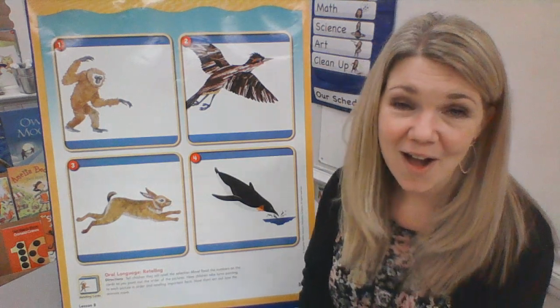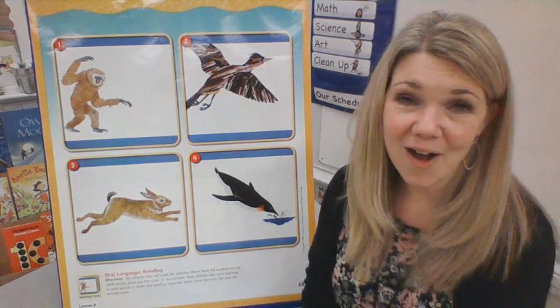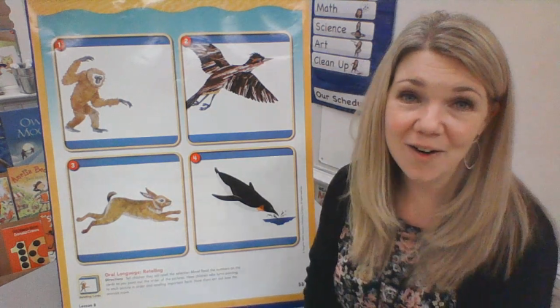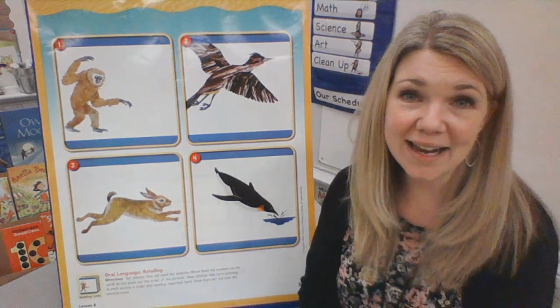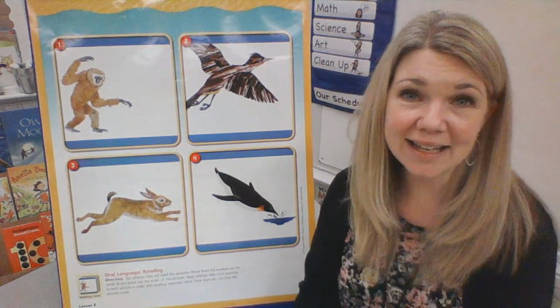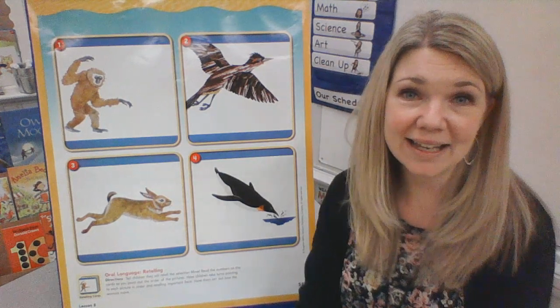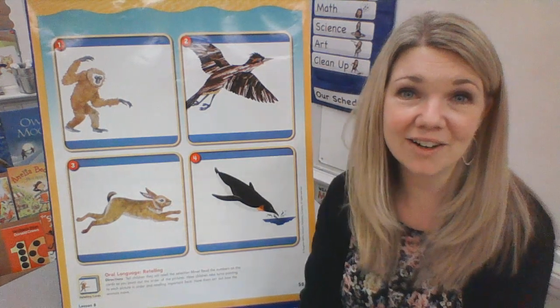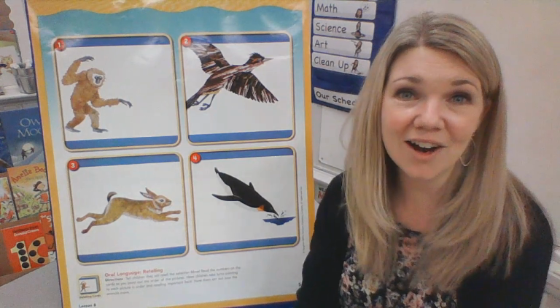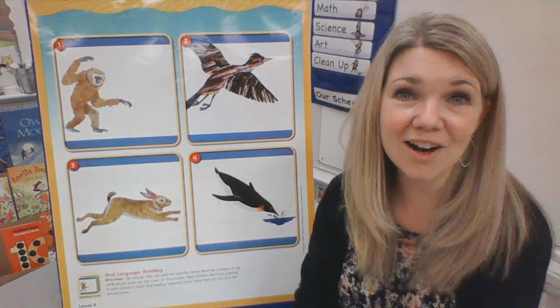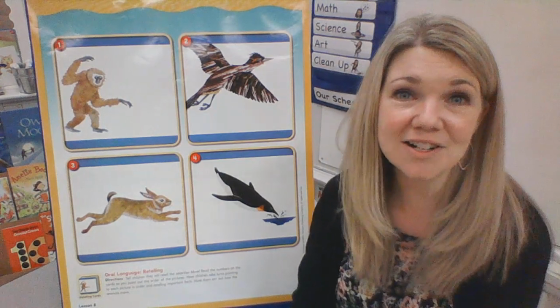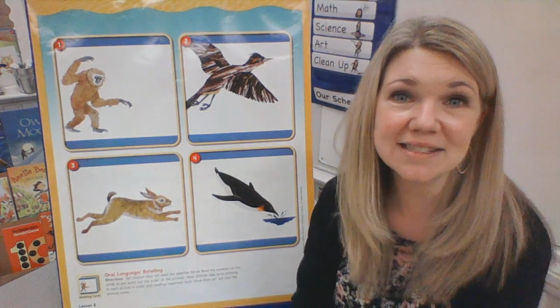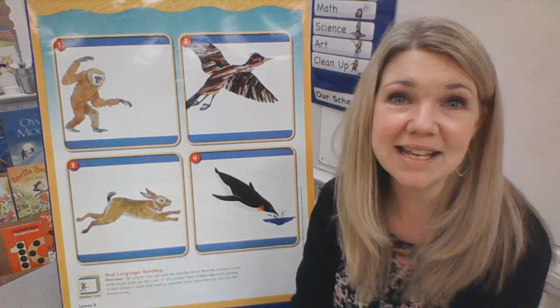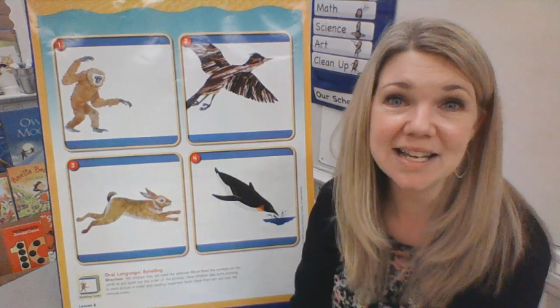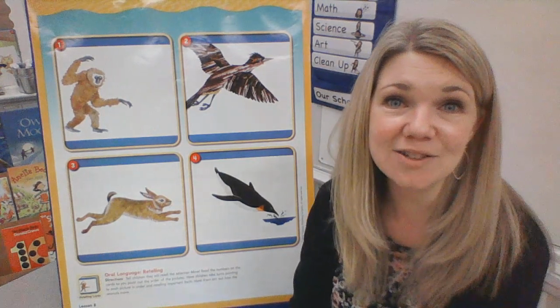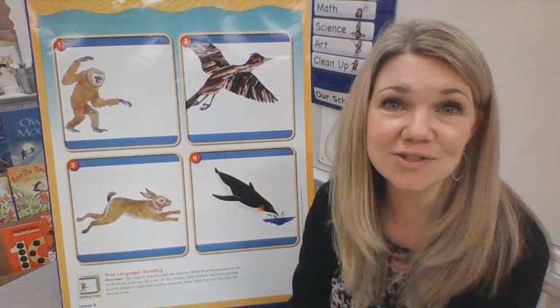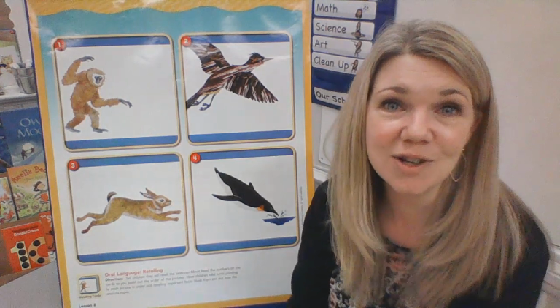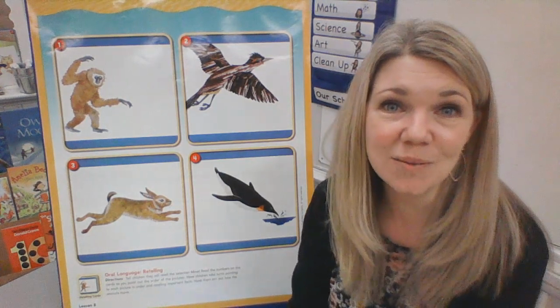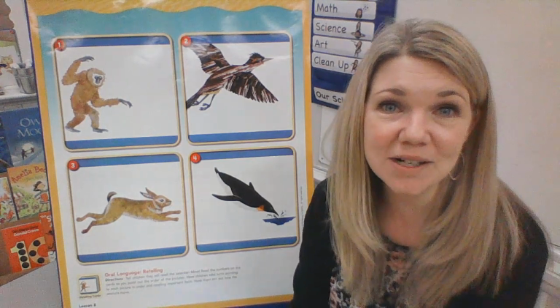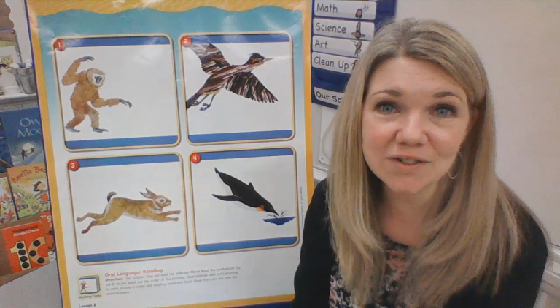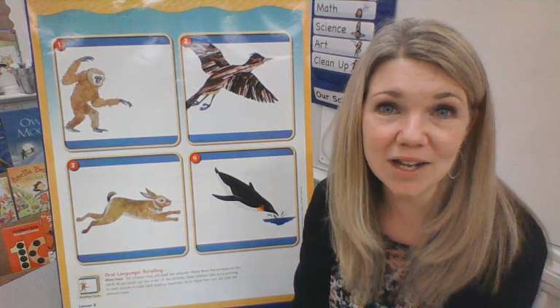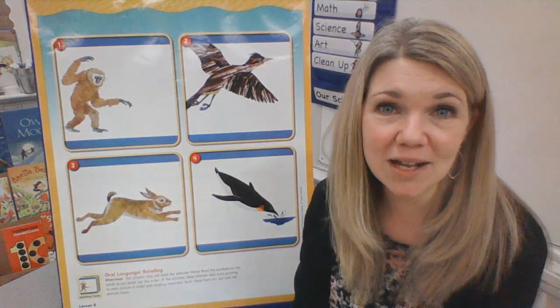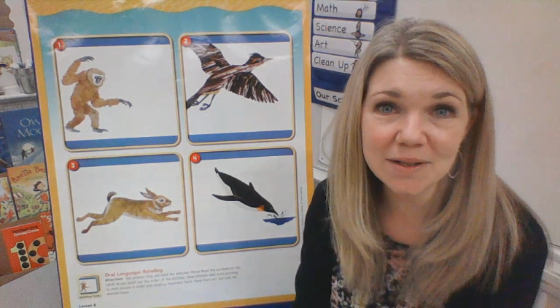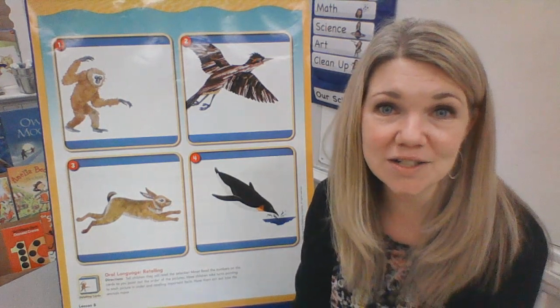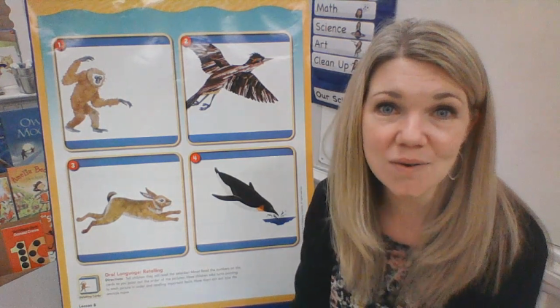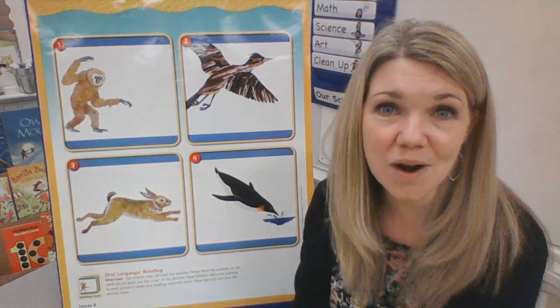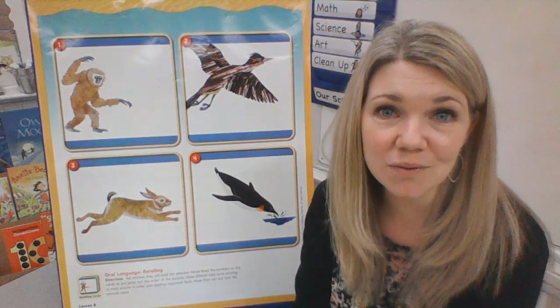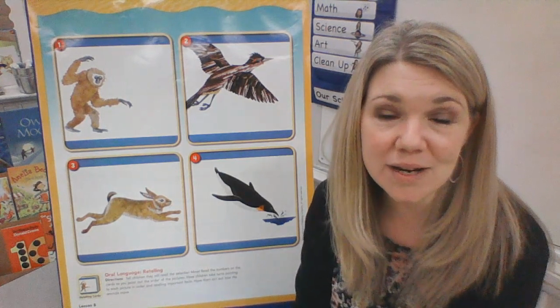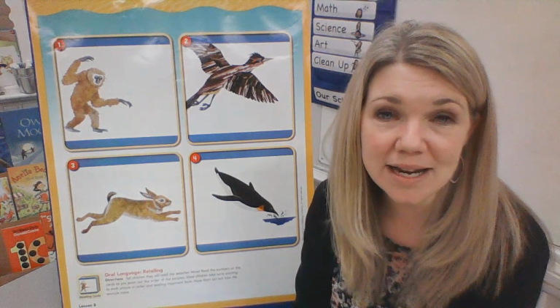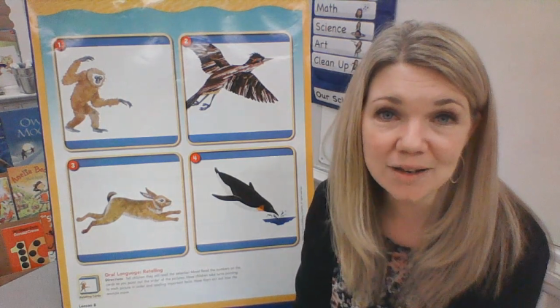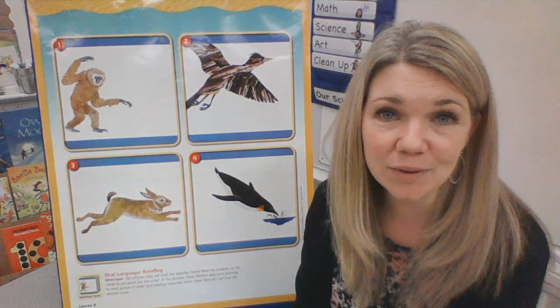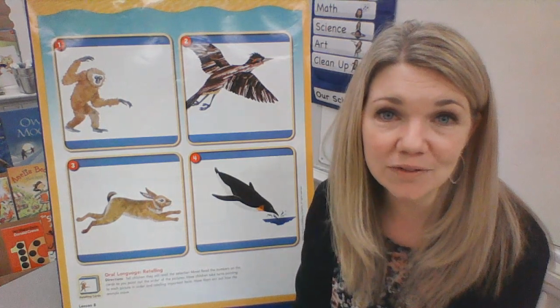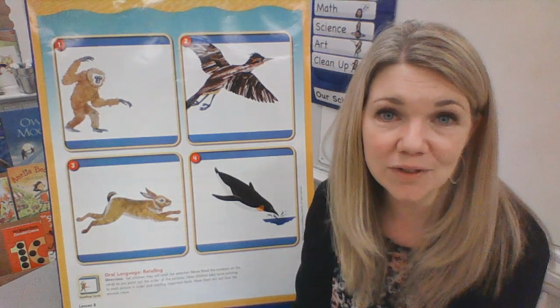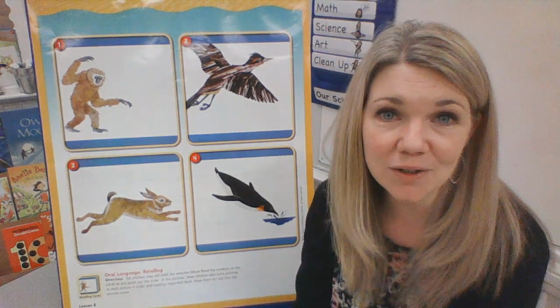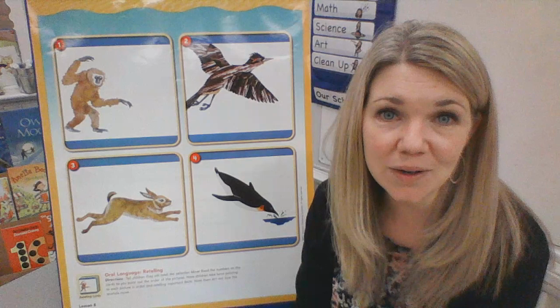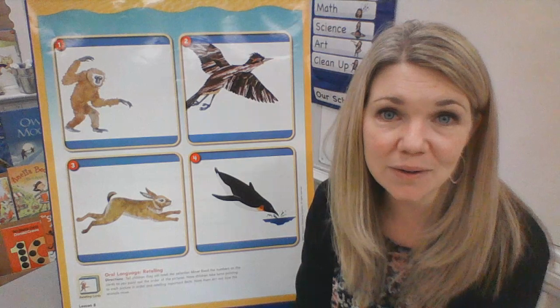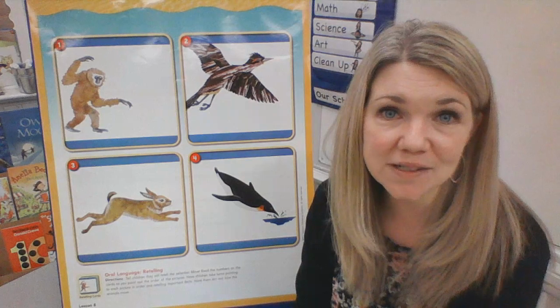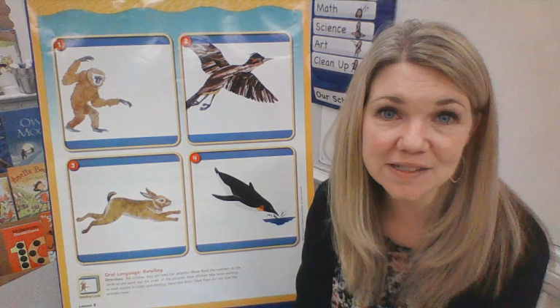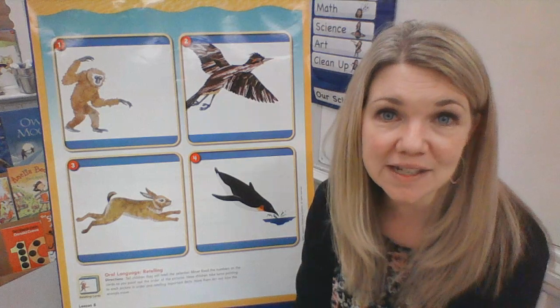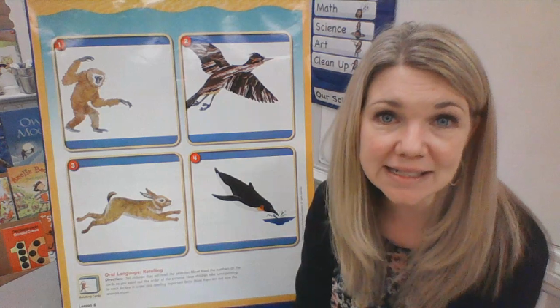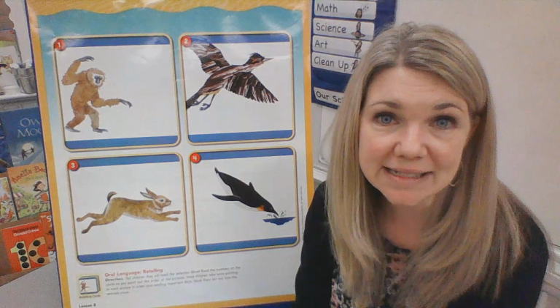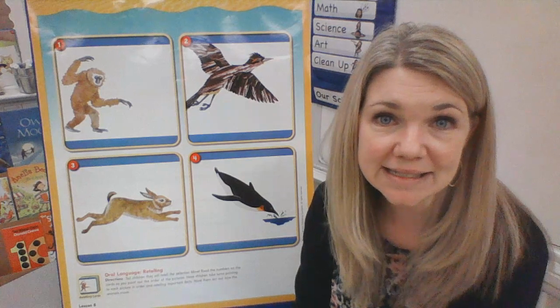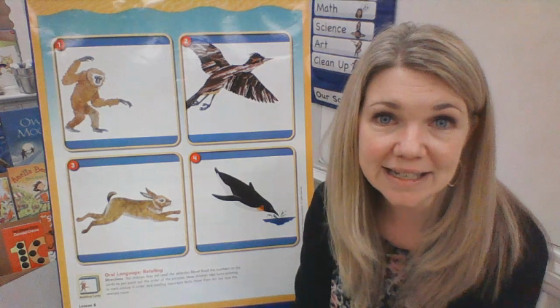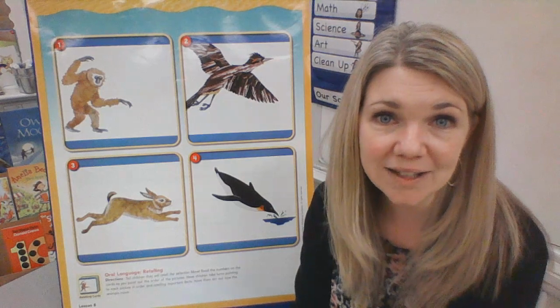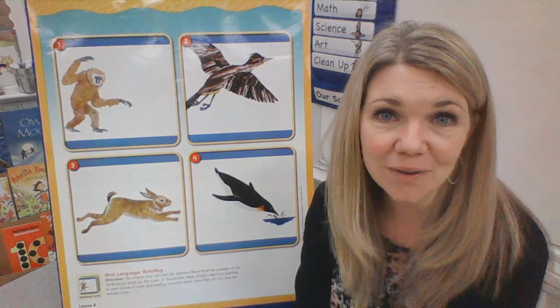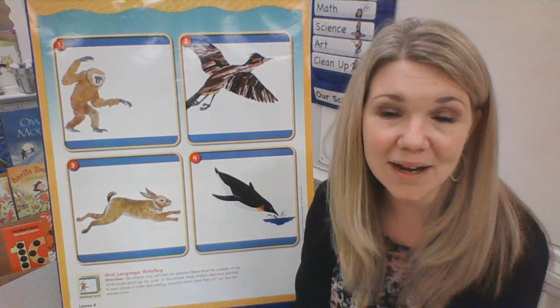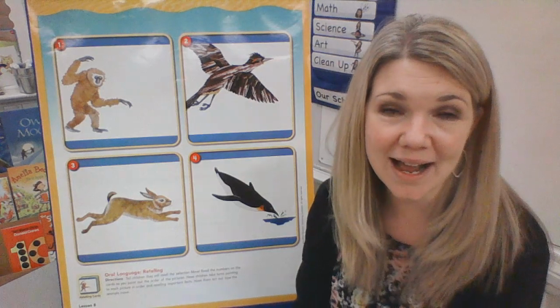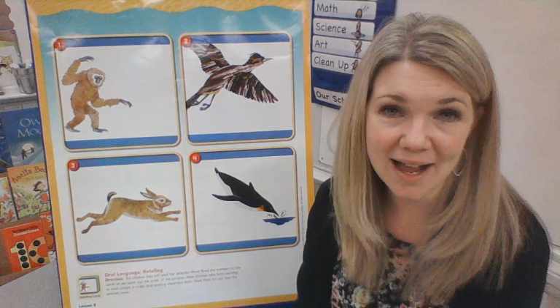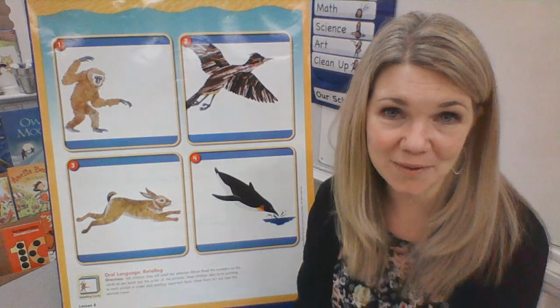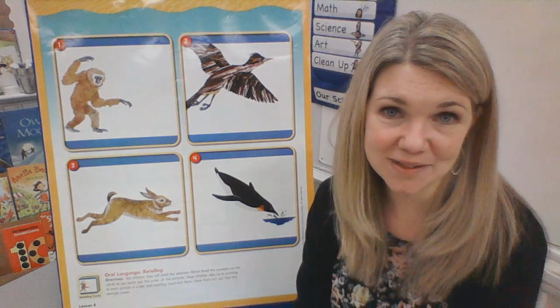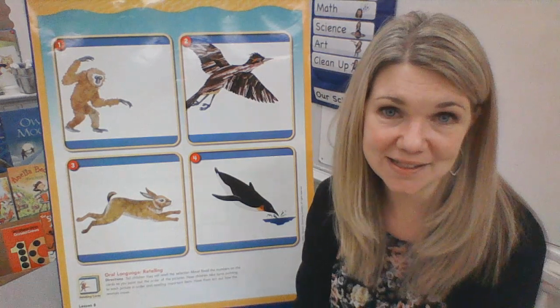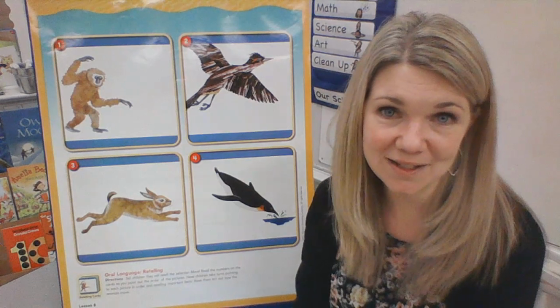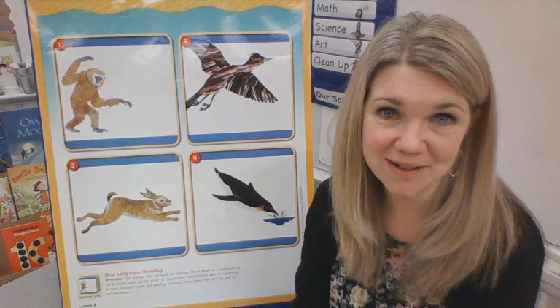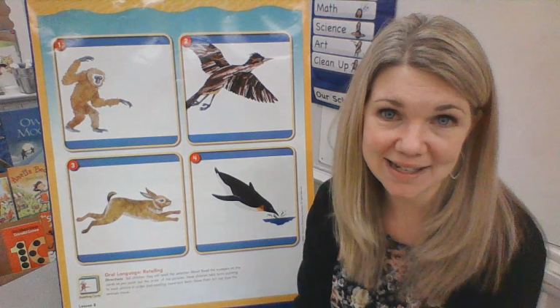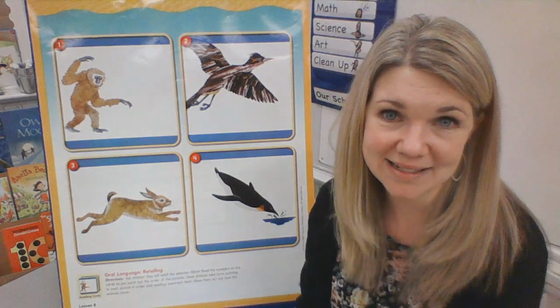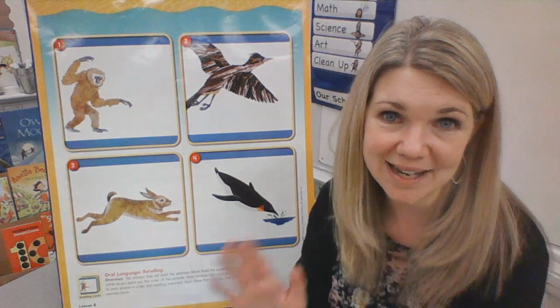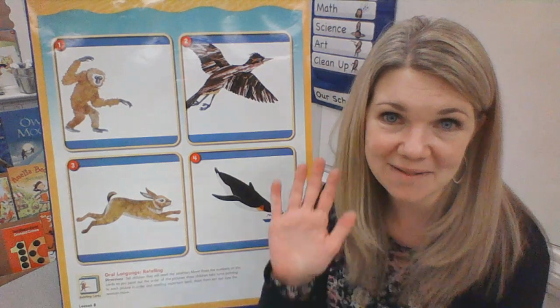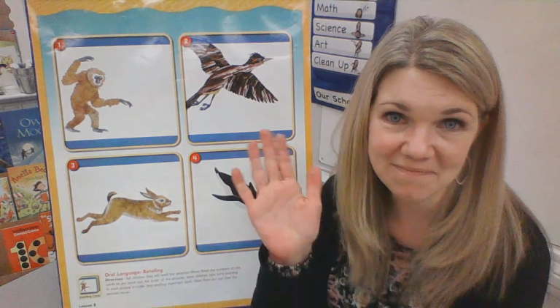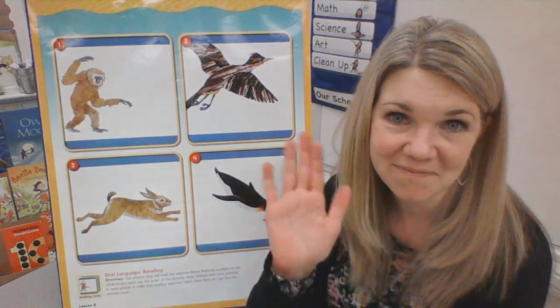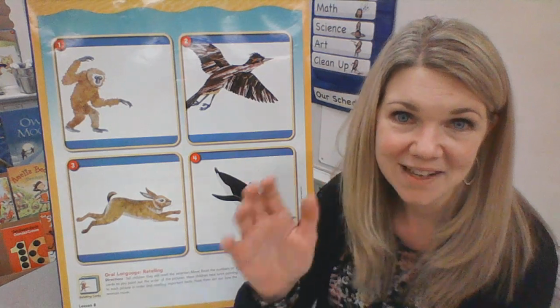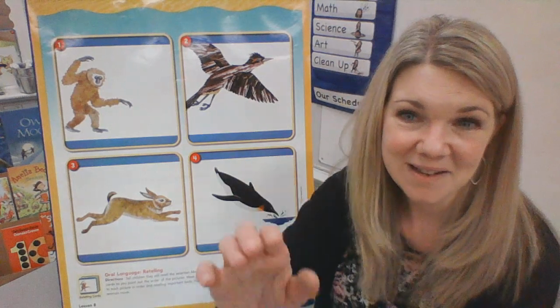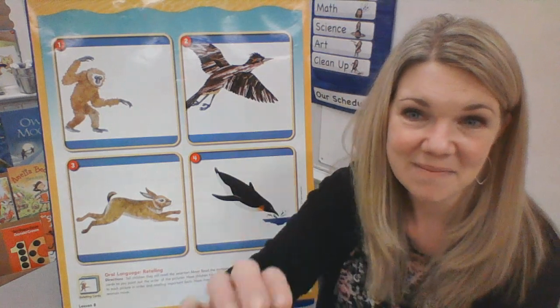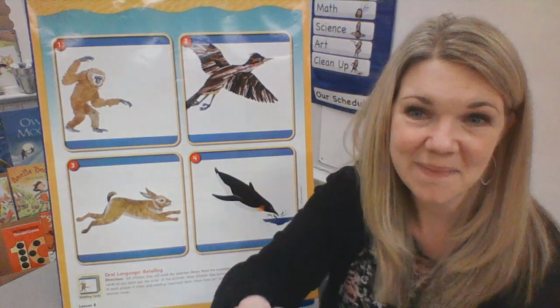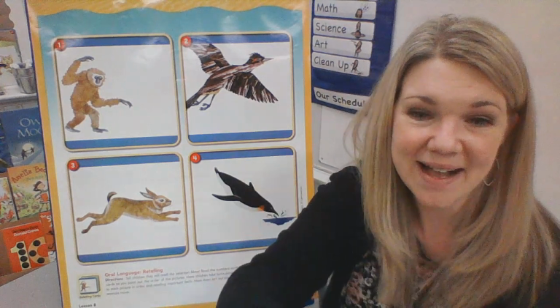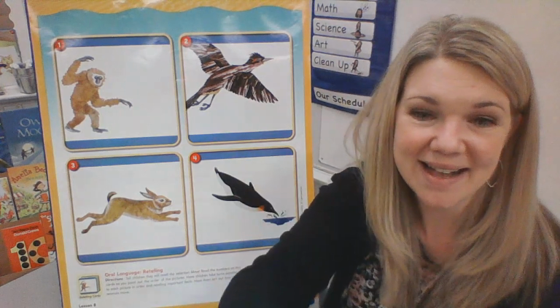All right, kindergartners, thank you so much for coming to our reading review. It was good to see you, and I will see you next time. Bye.